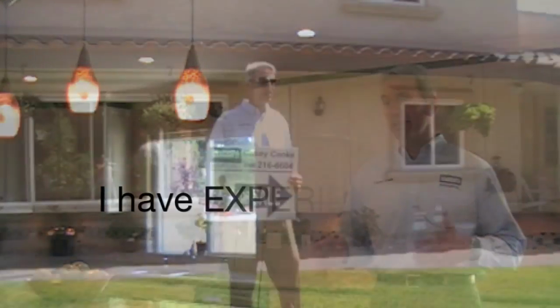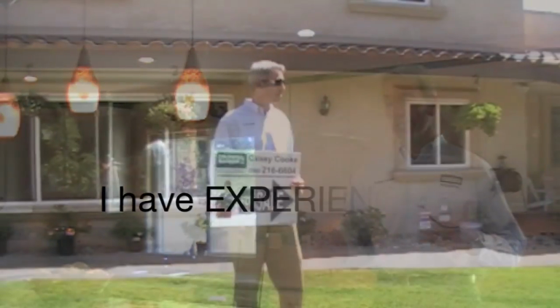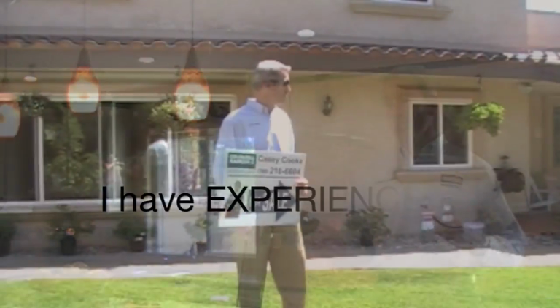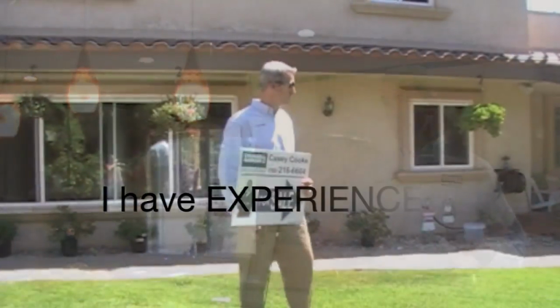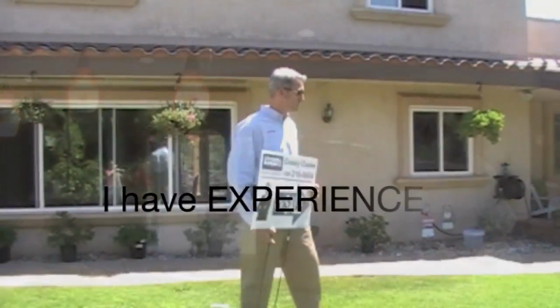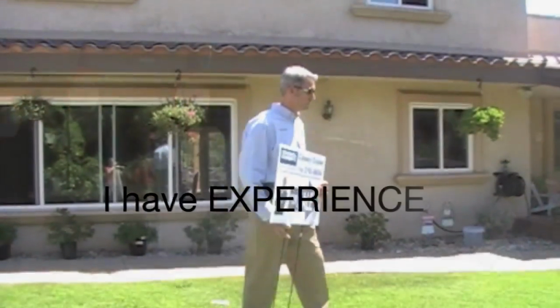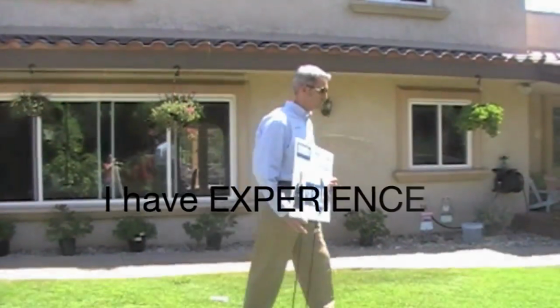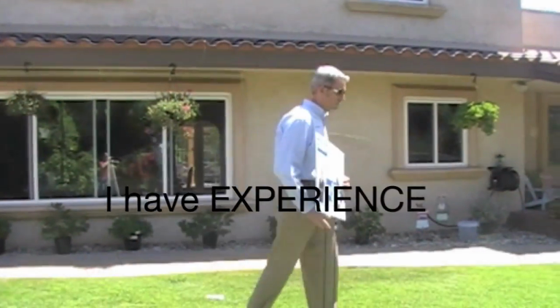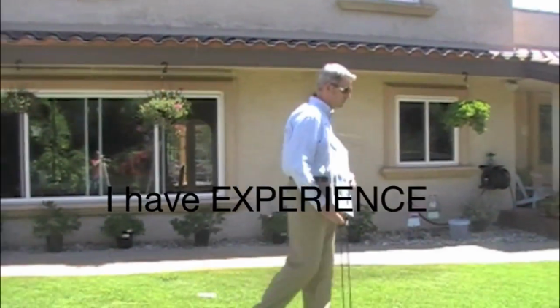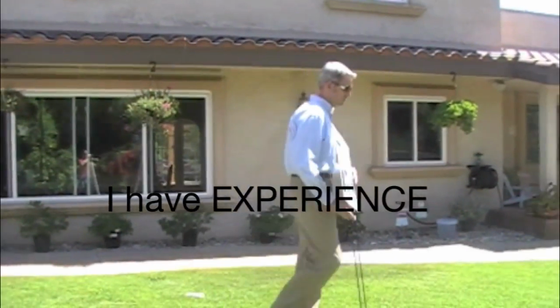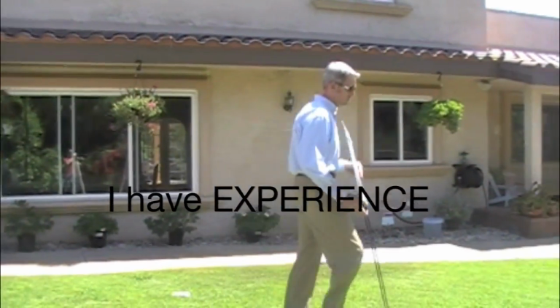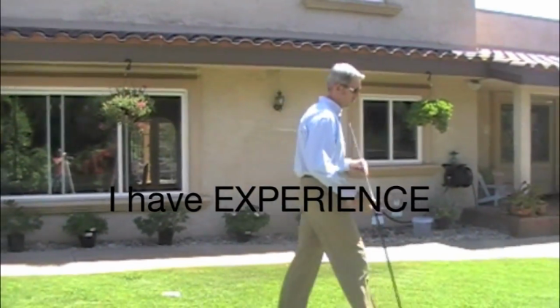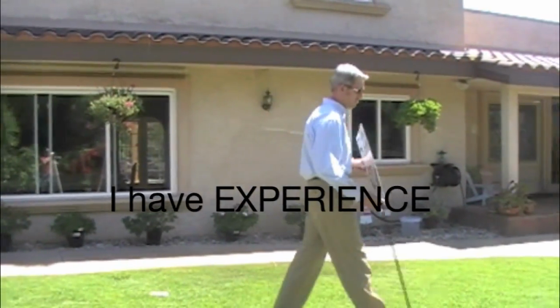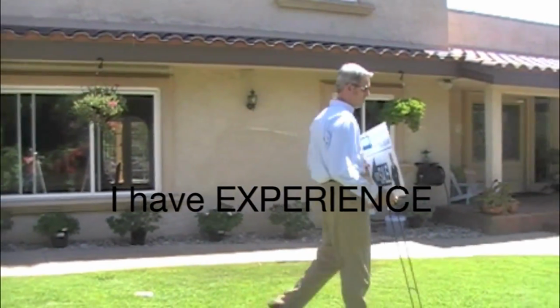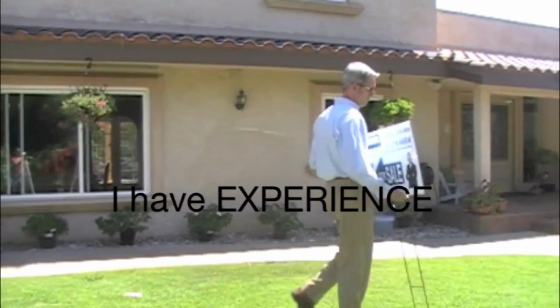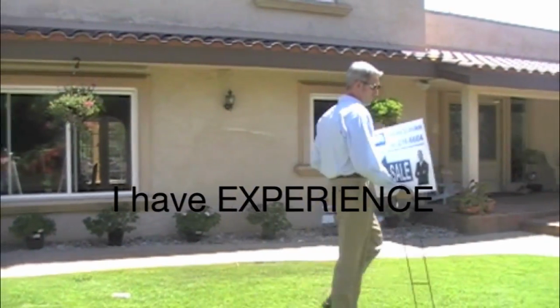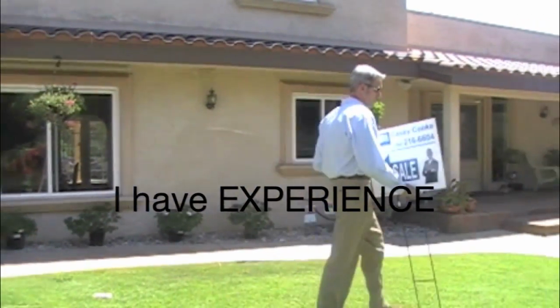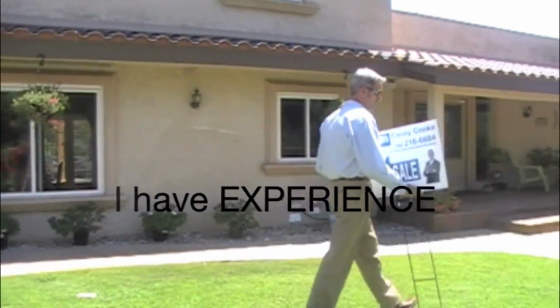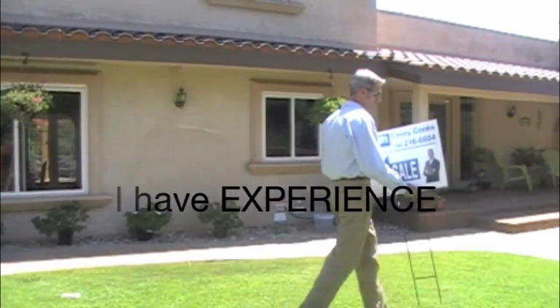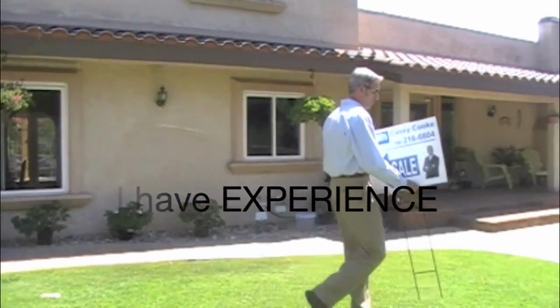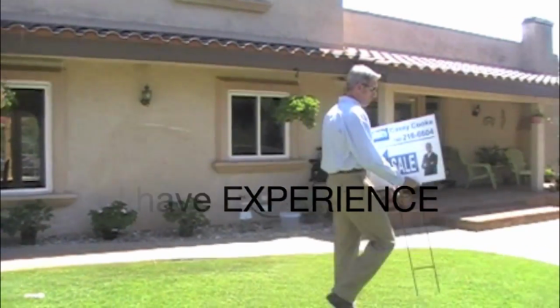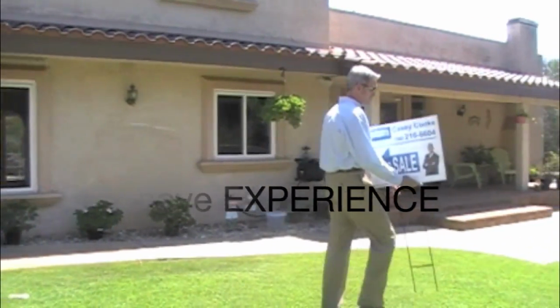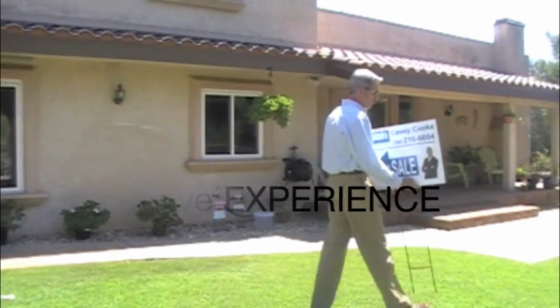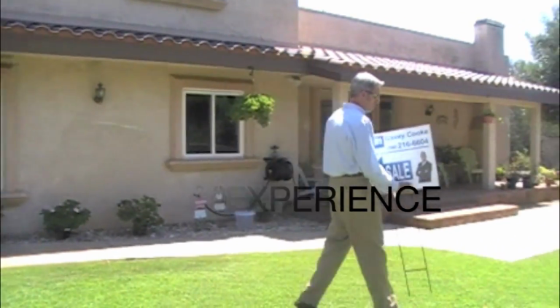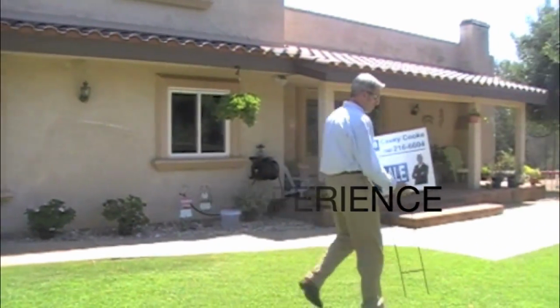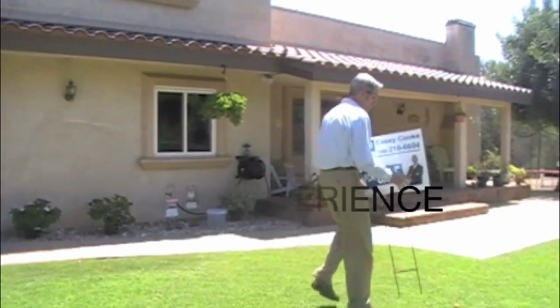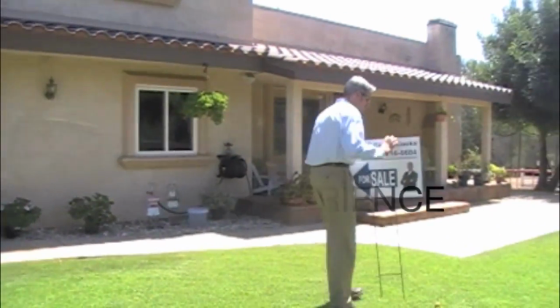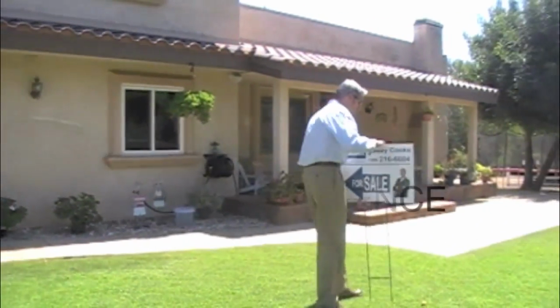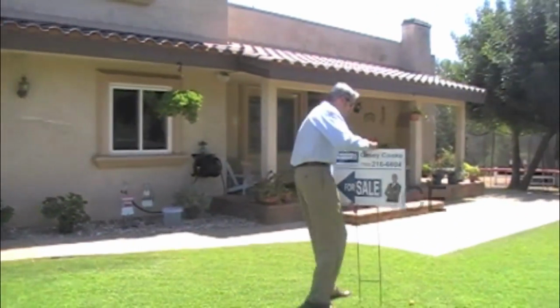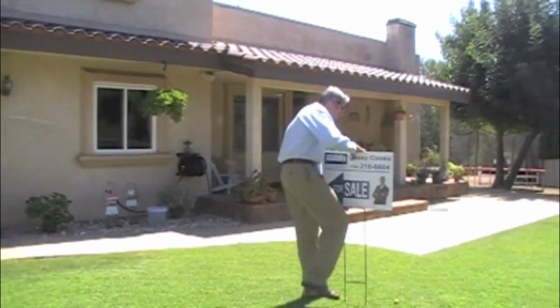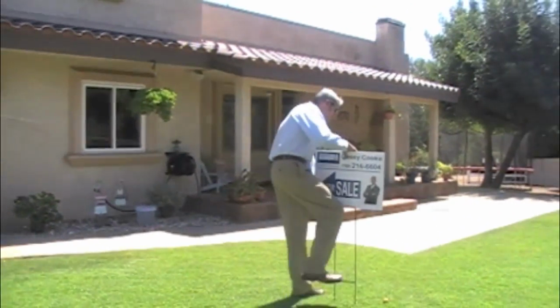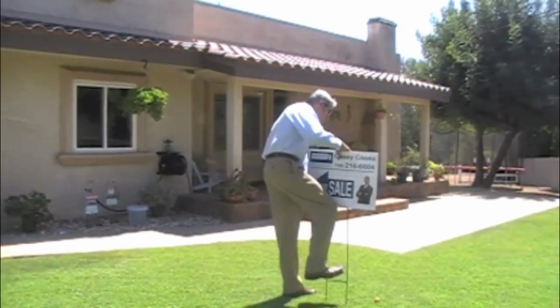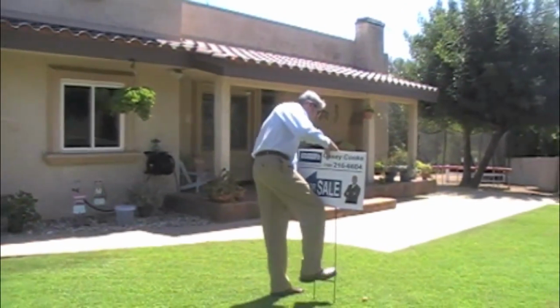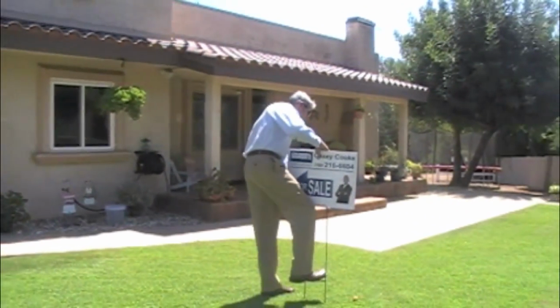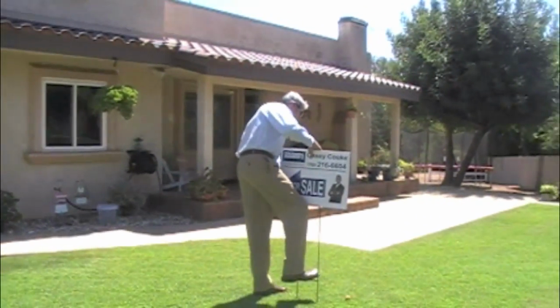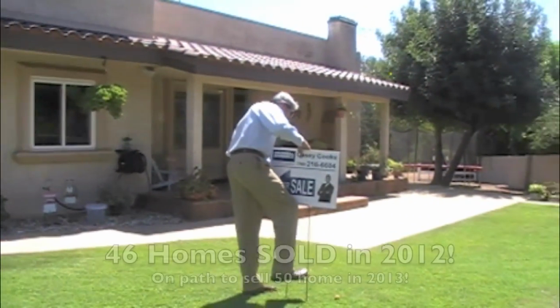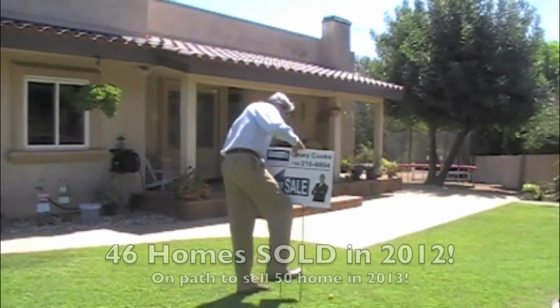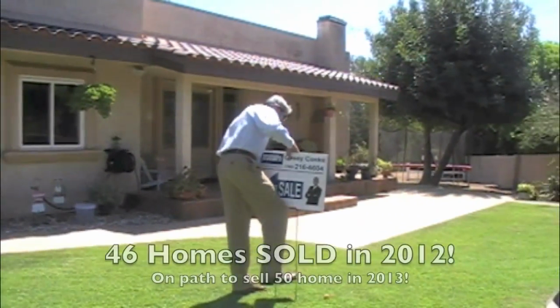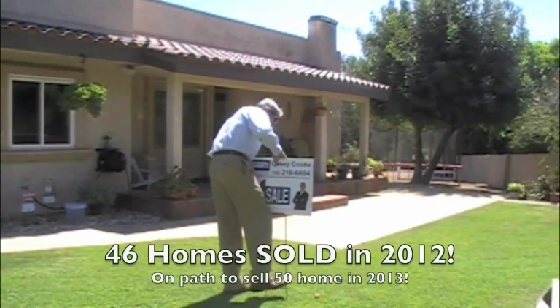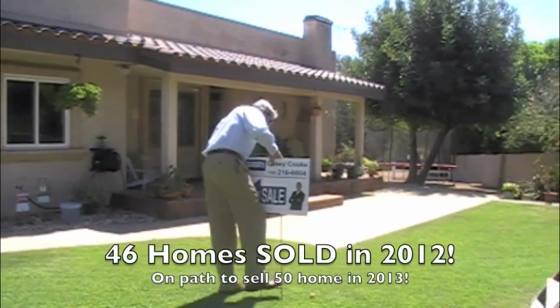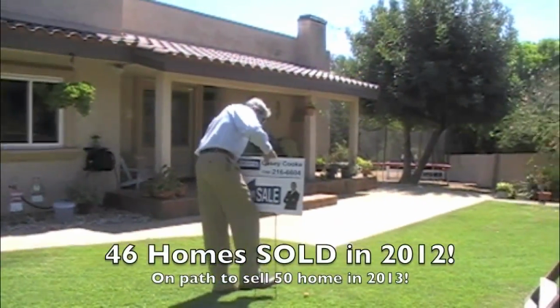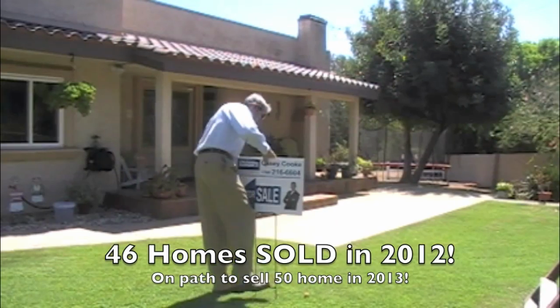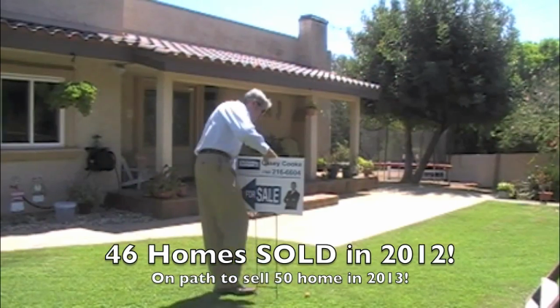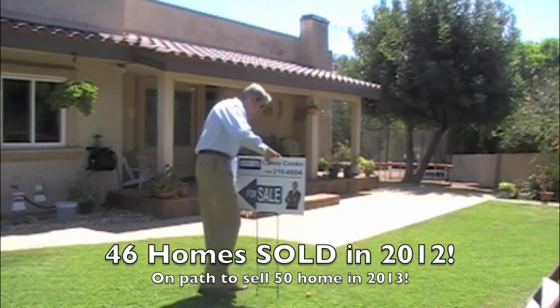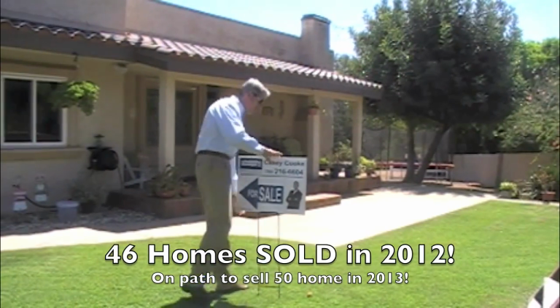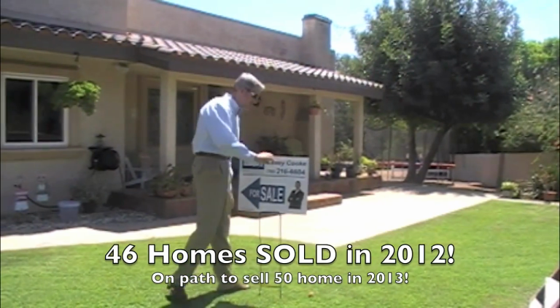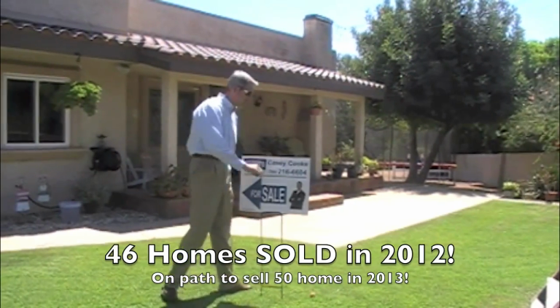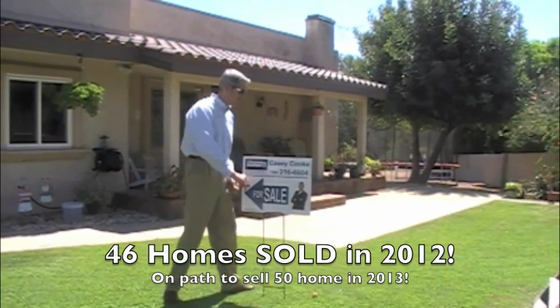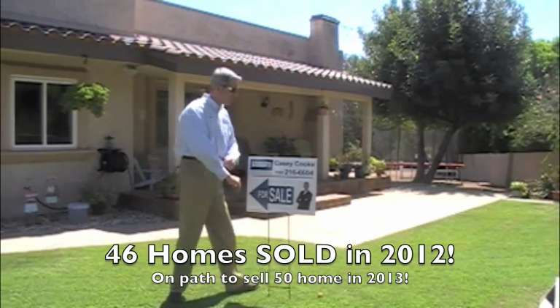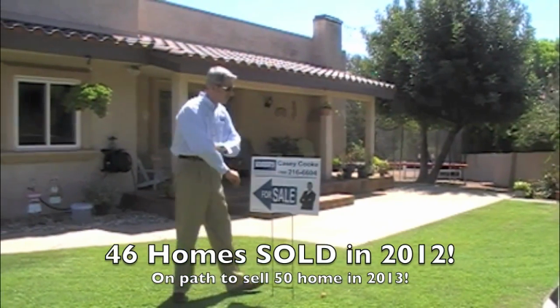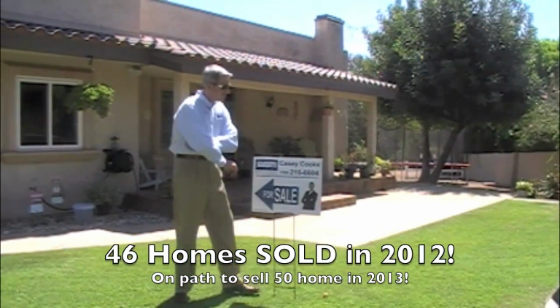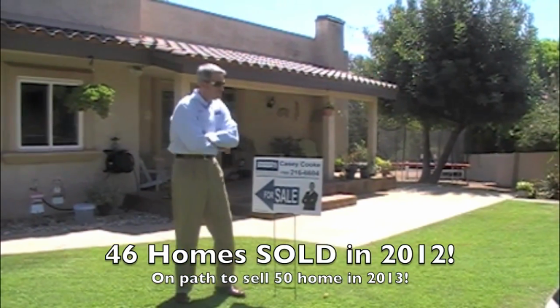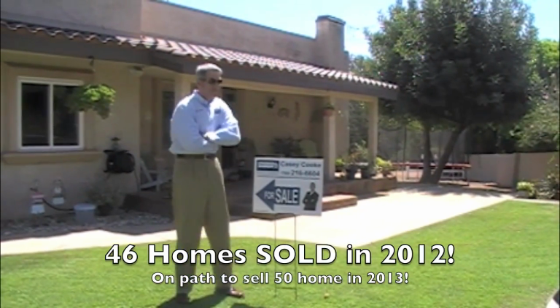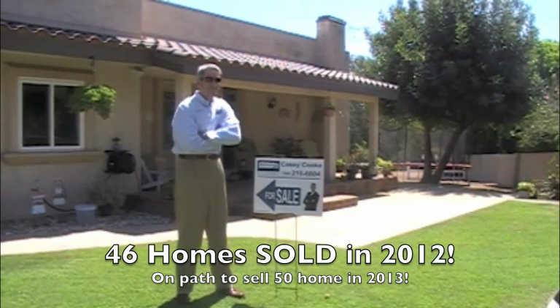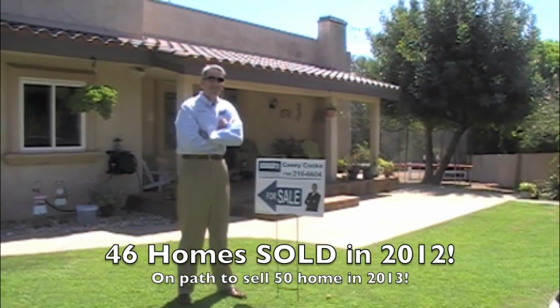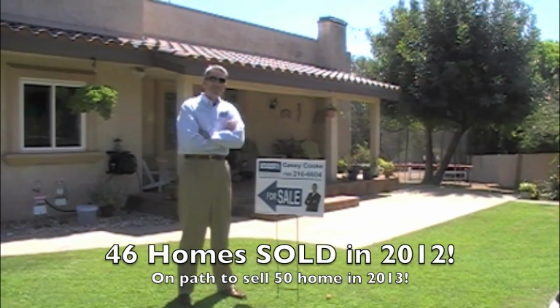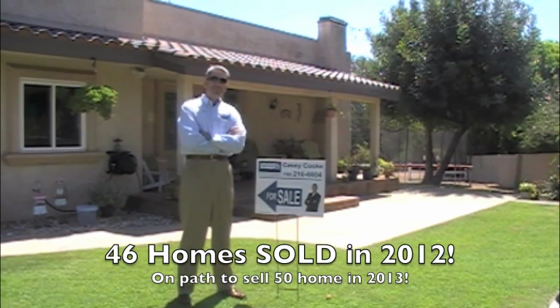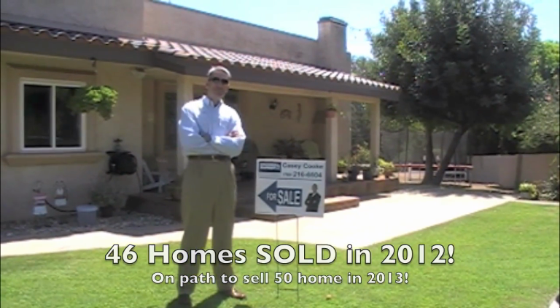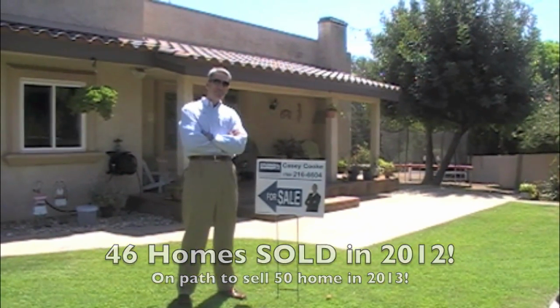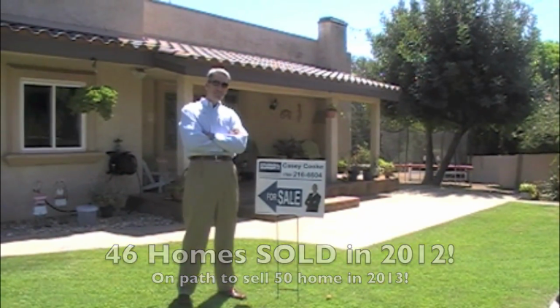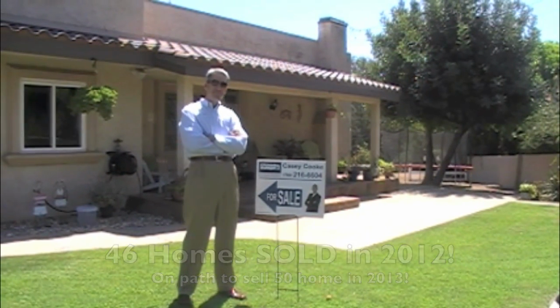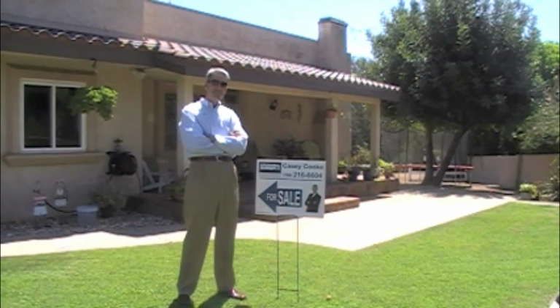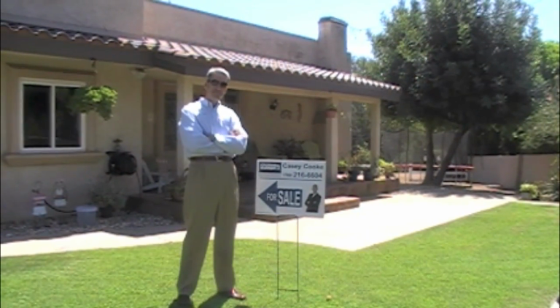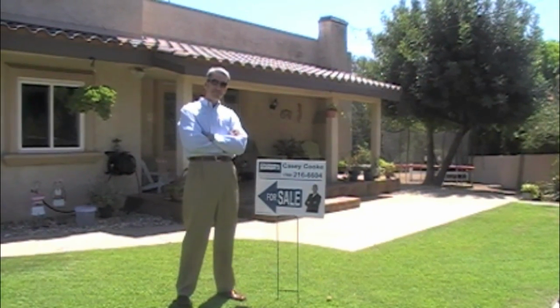First is experience. I've only been licensed since 2008, but in that time I've sold more homes than most agents do in their entire career.